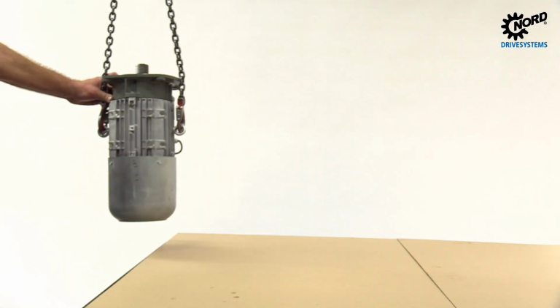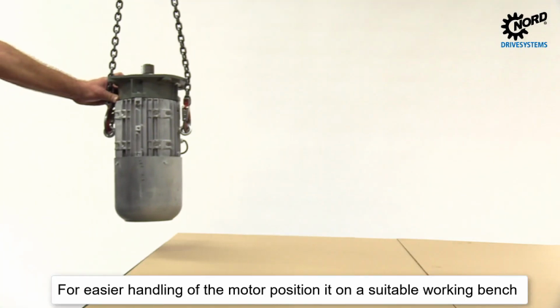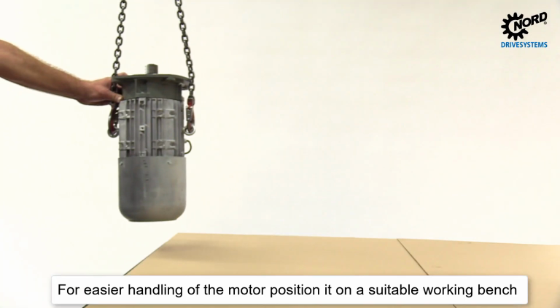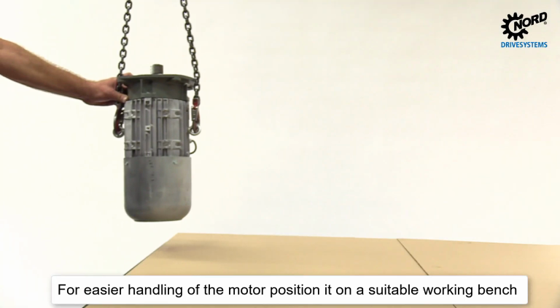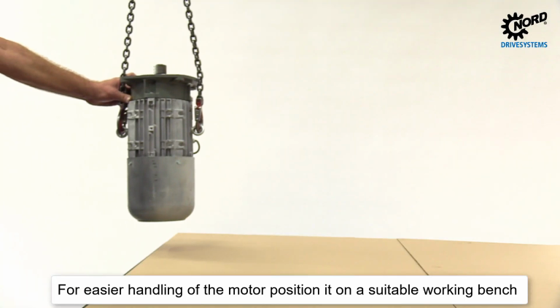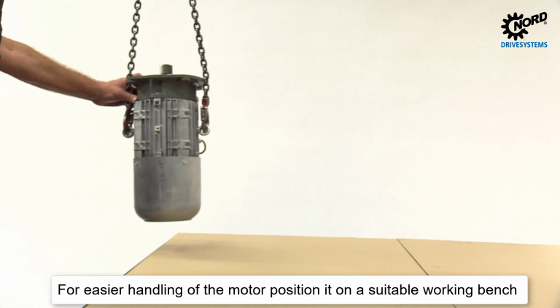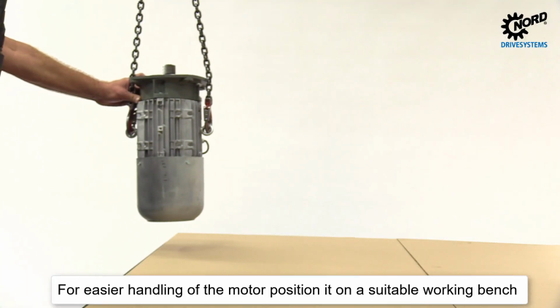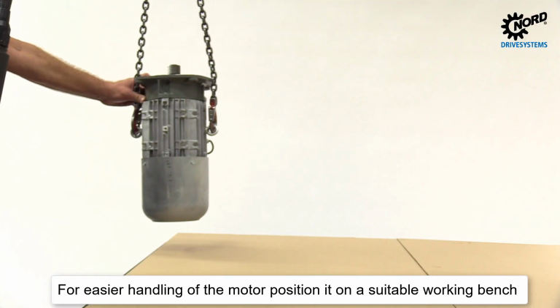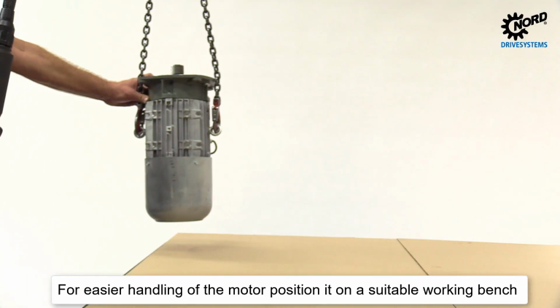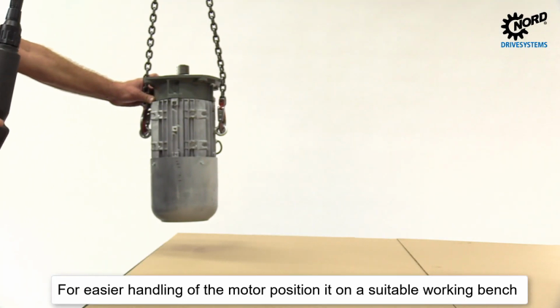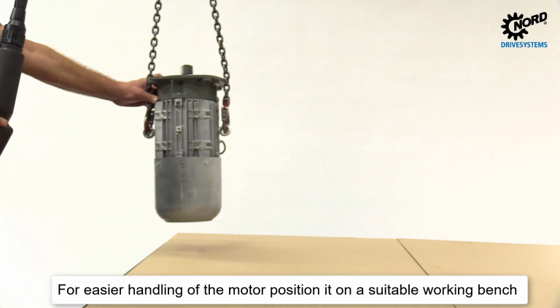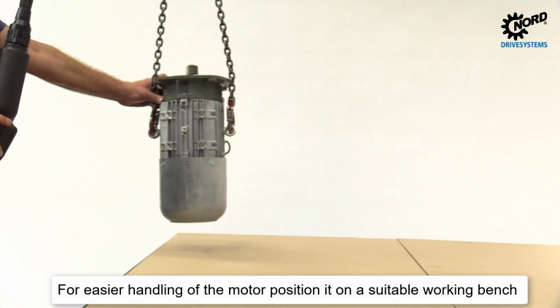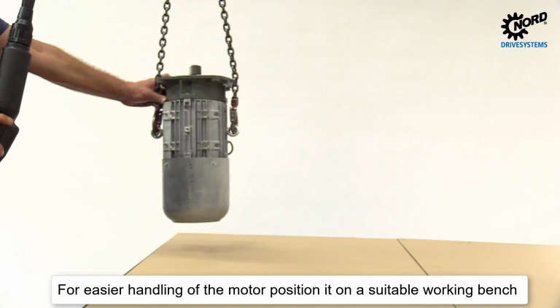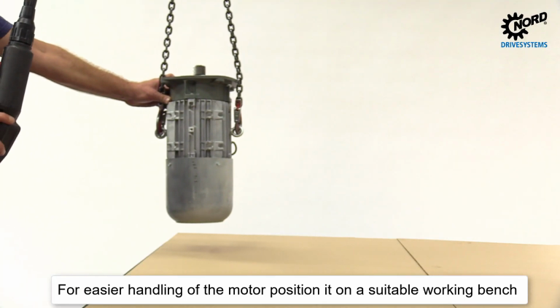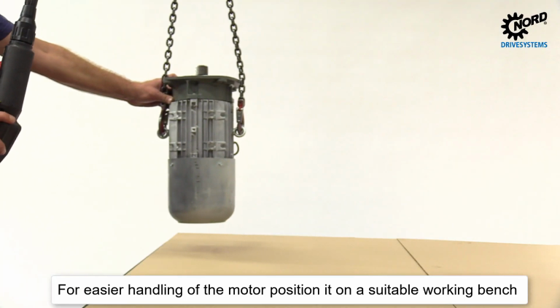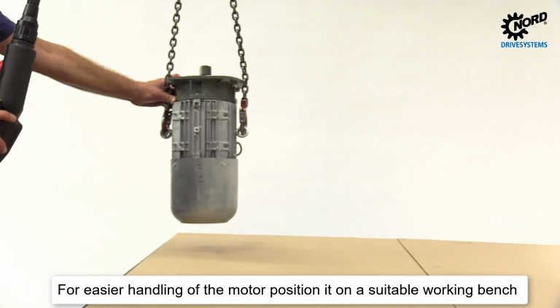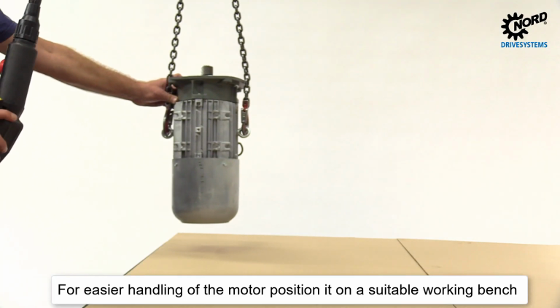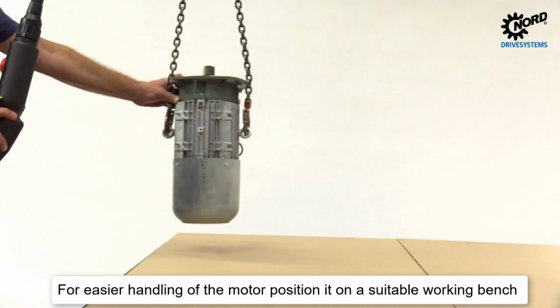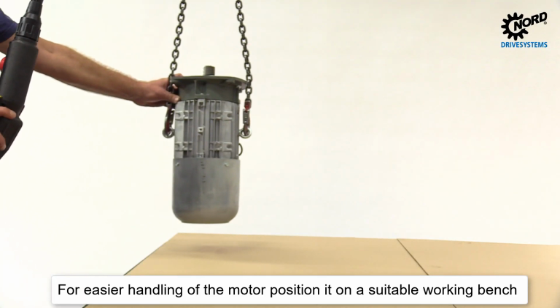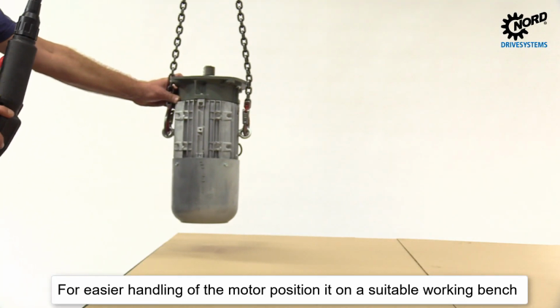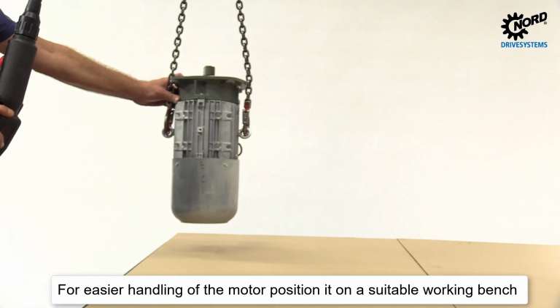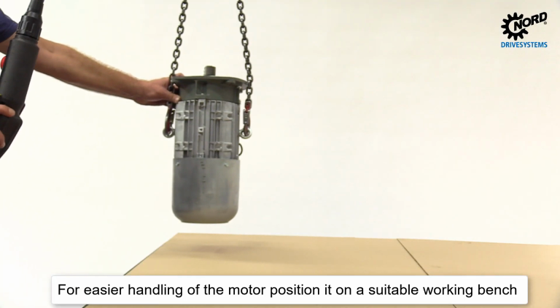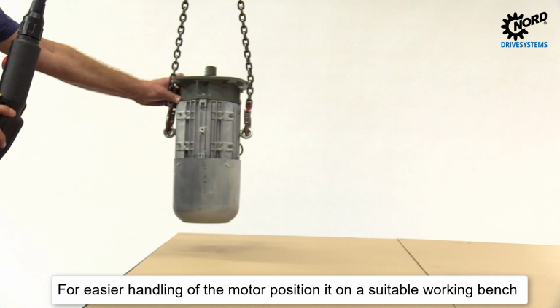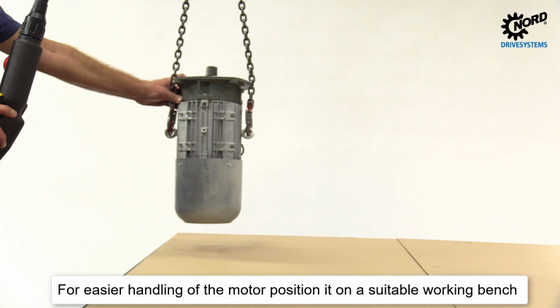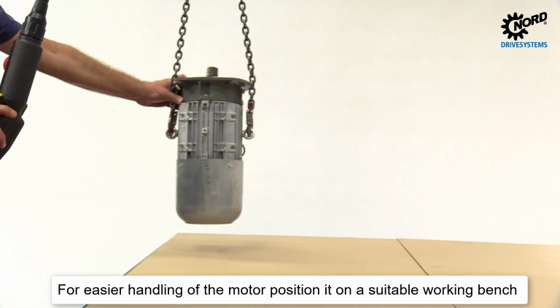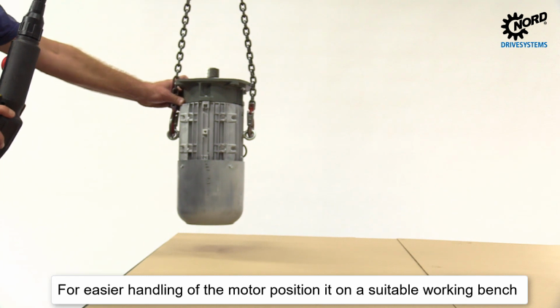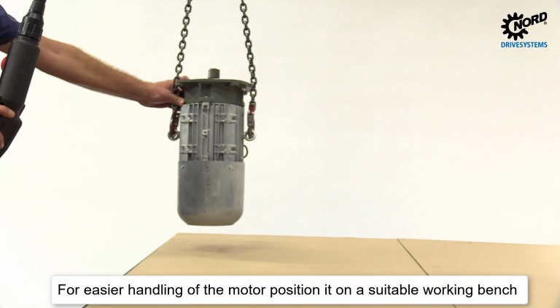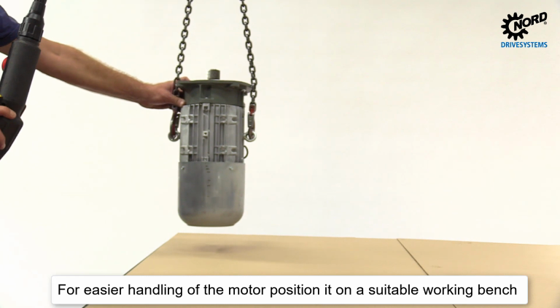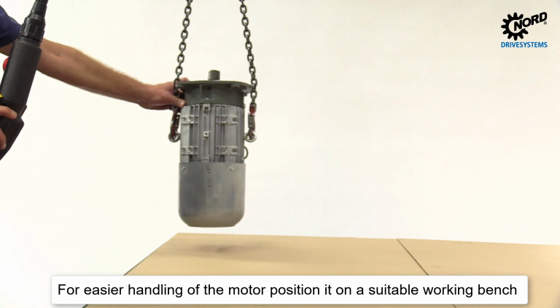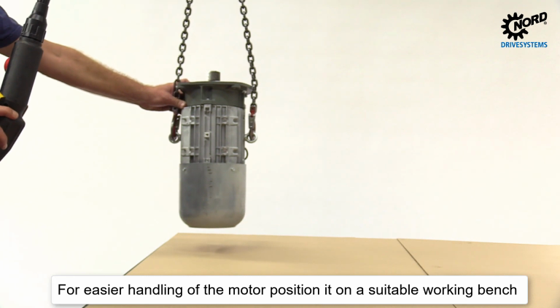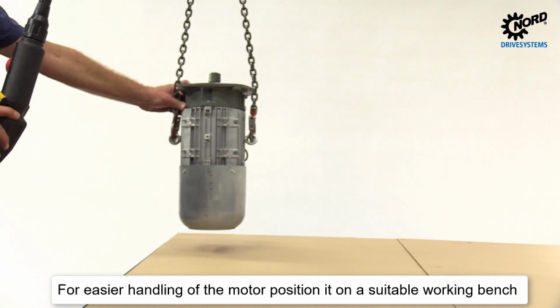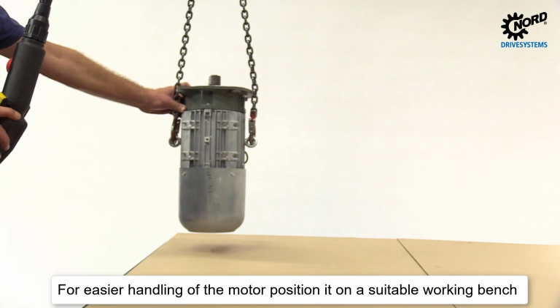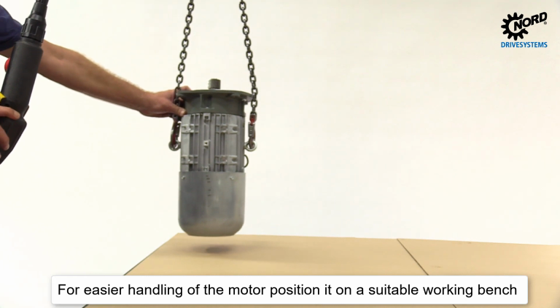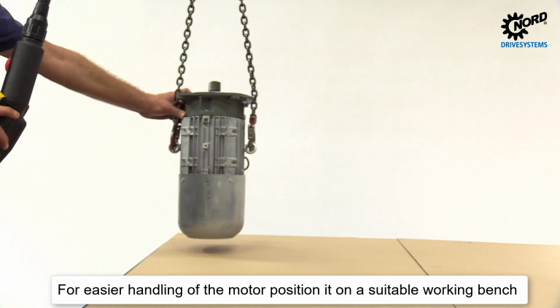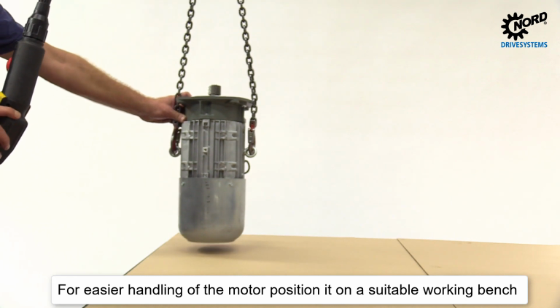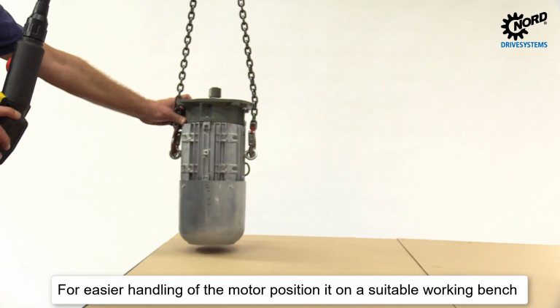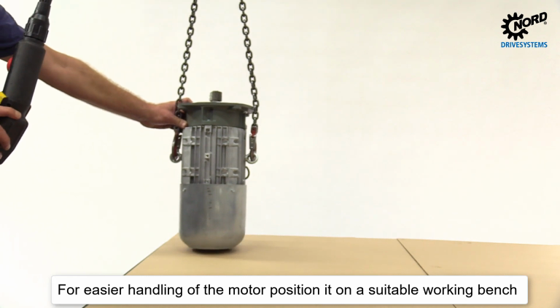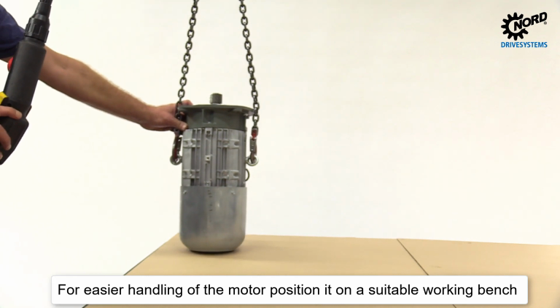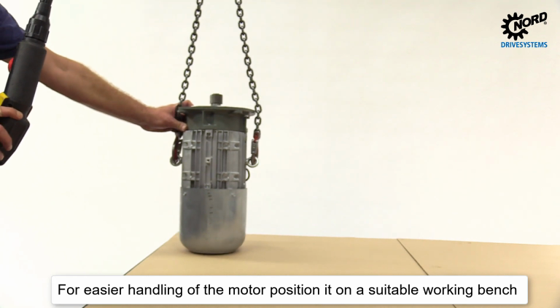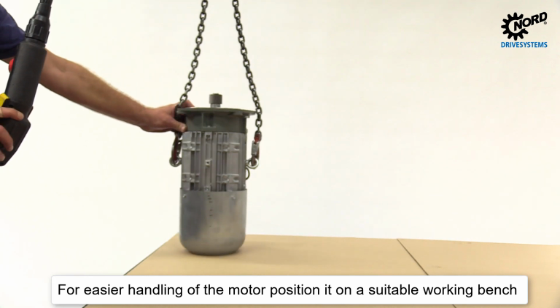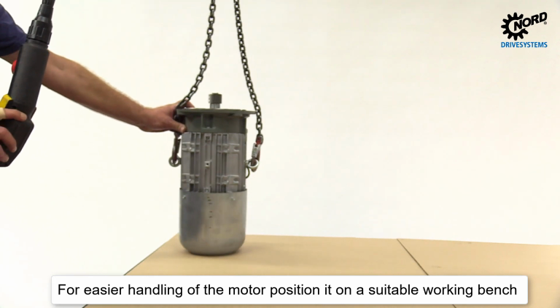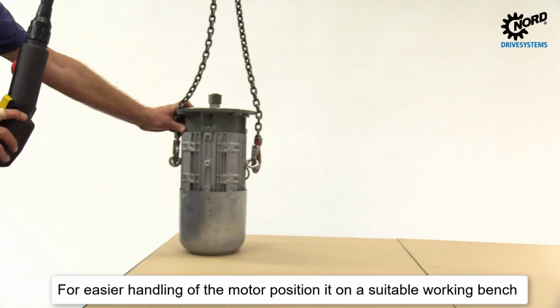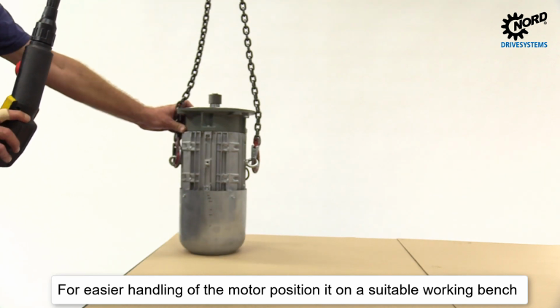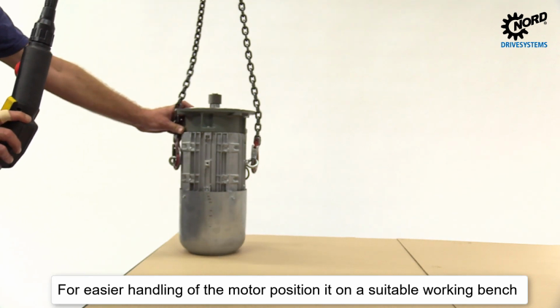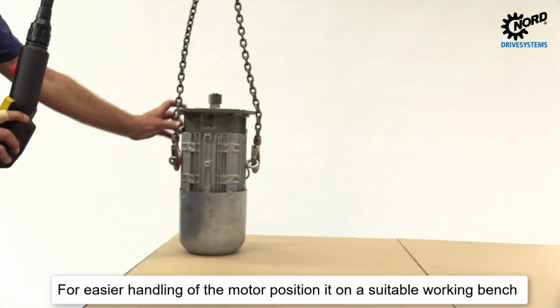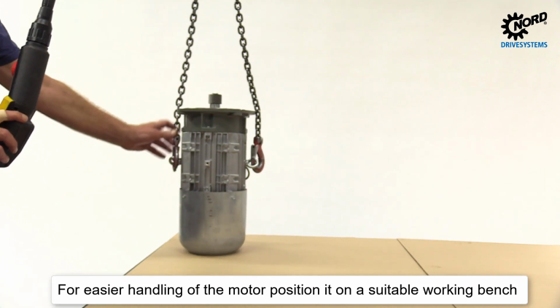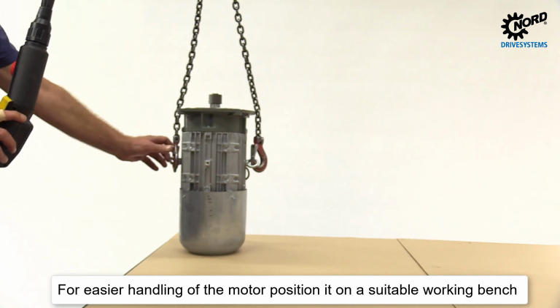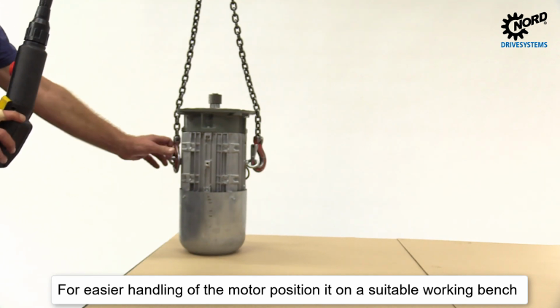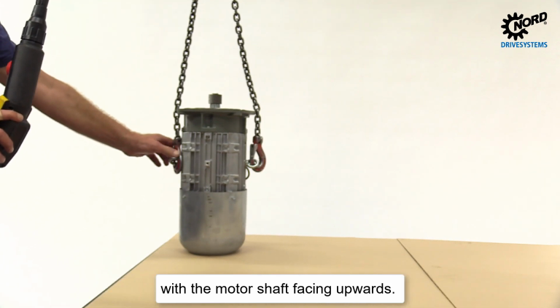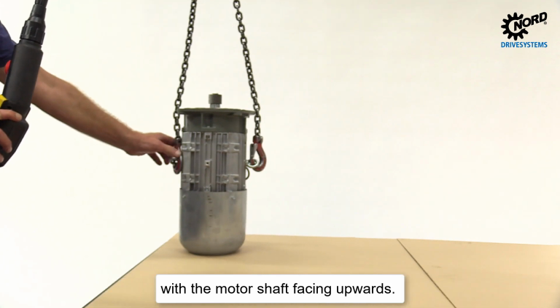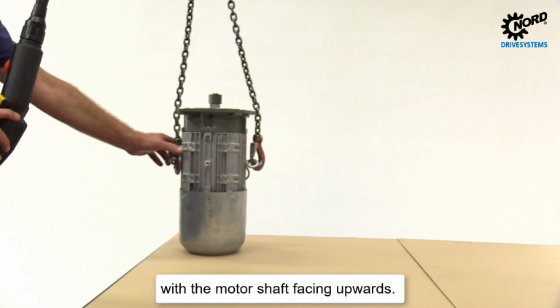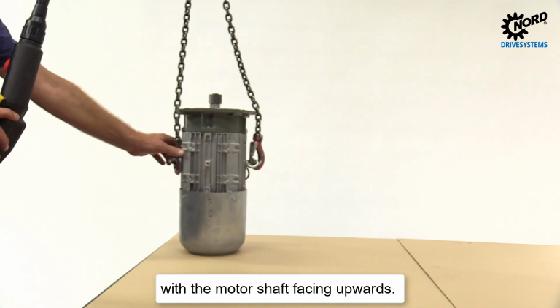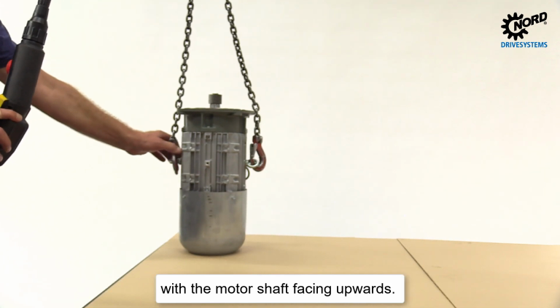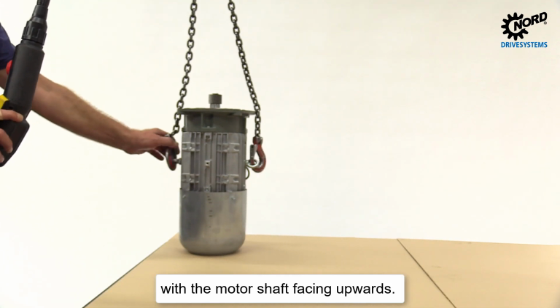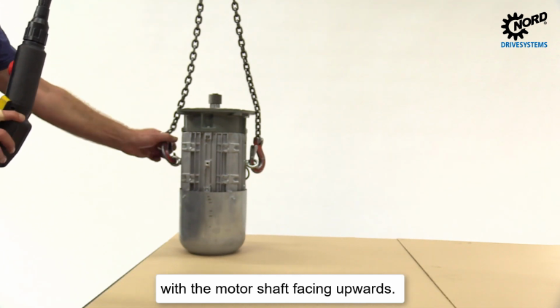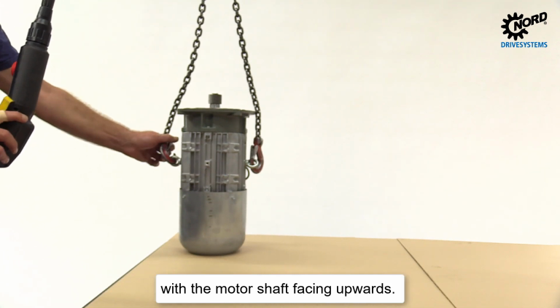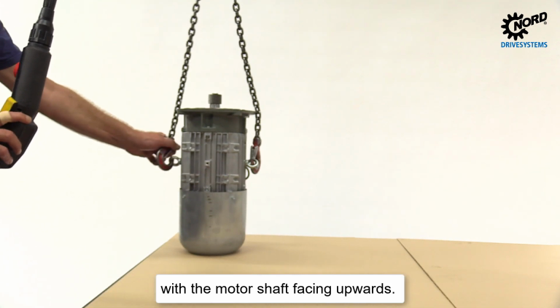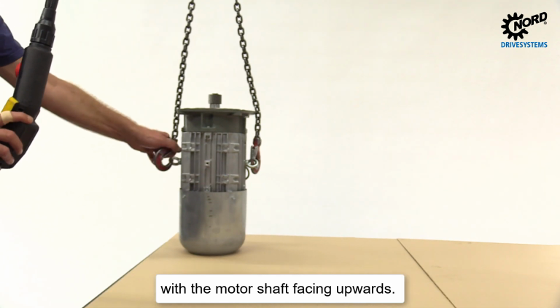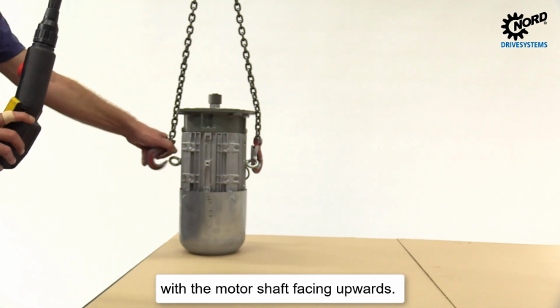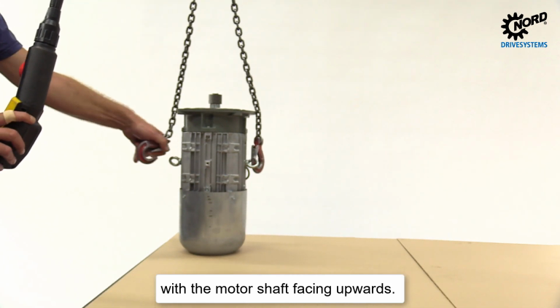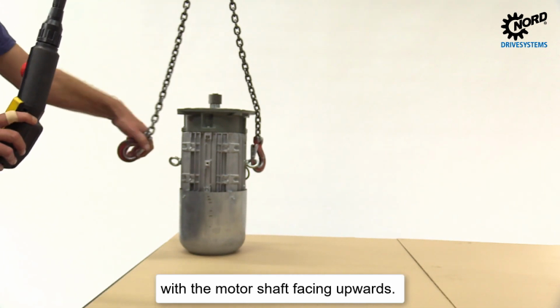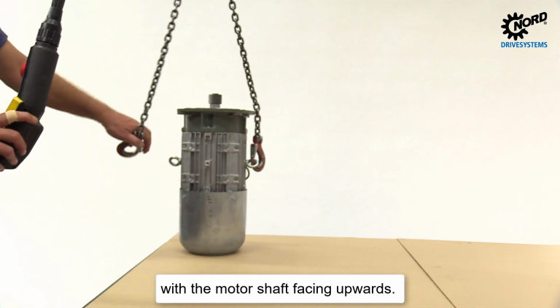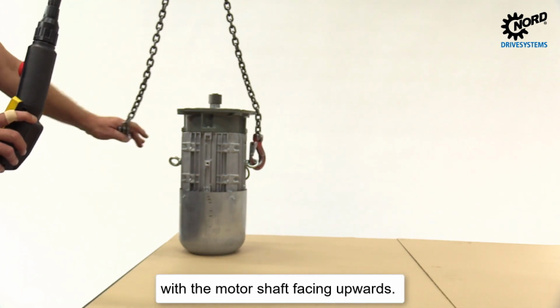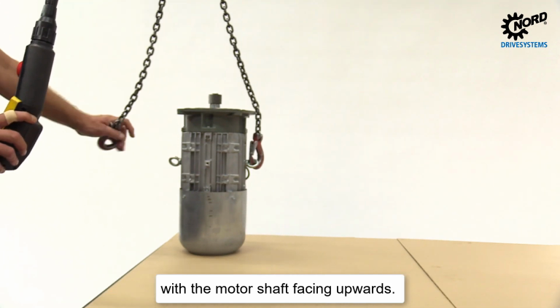For easier handling of the motor, position it on a suitable working bench with the motor shaft facing upwards.